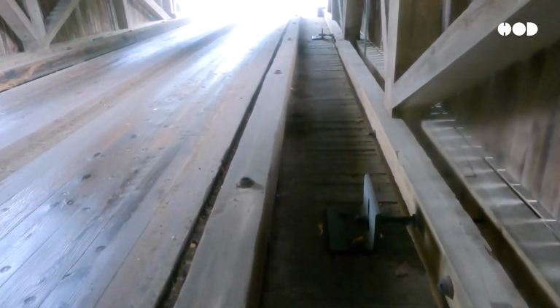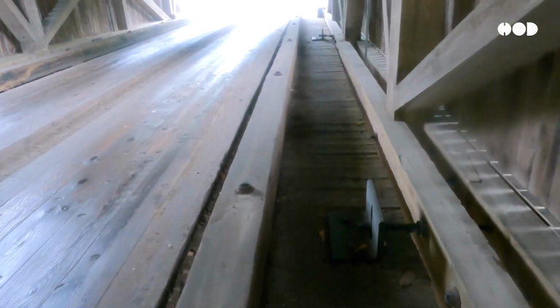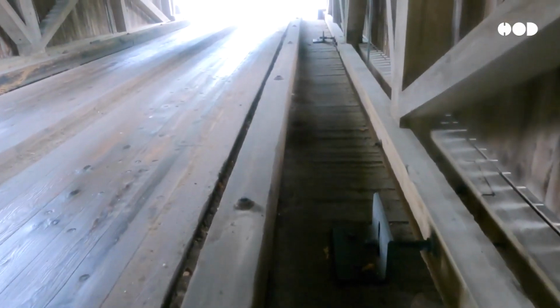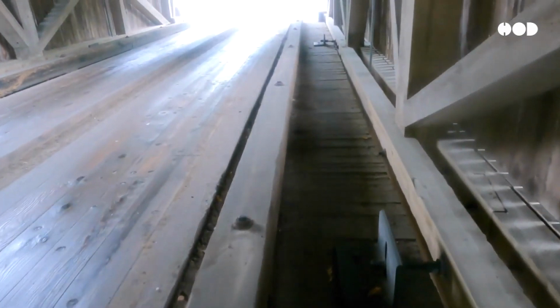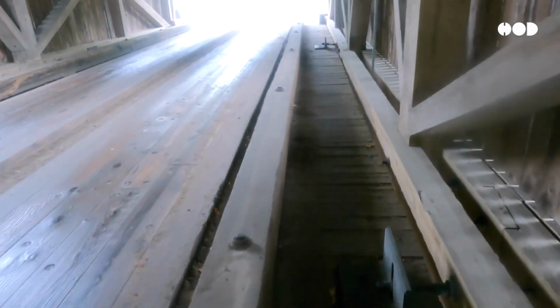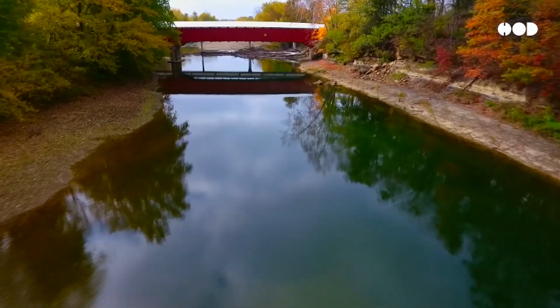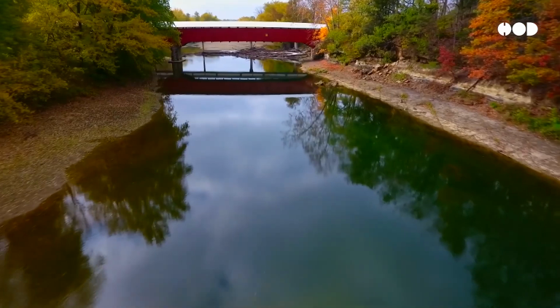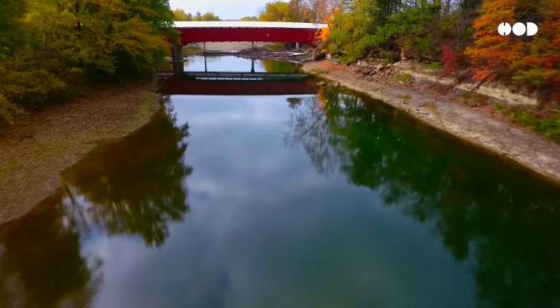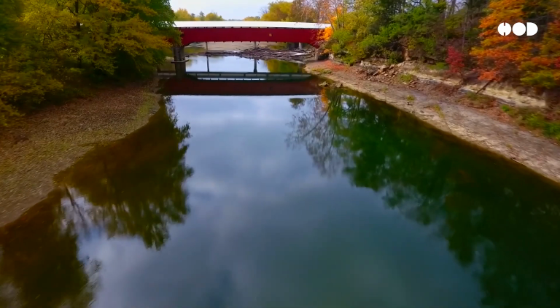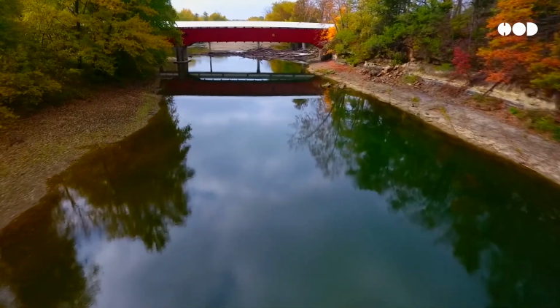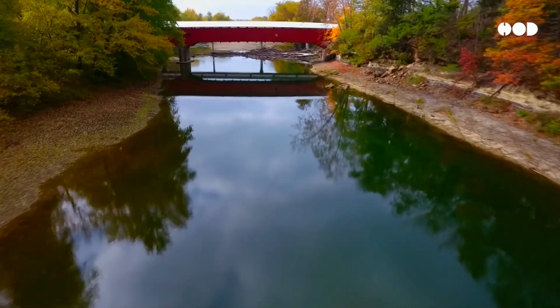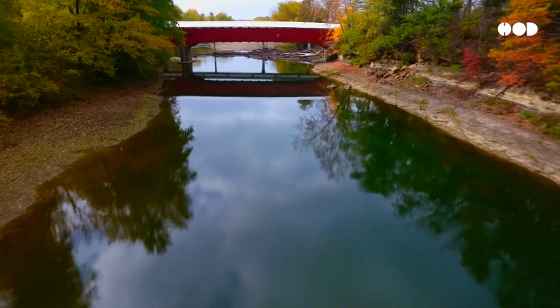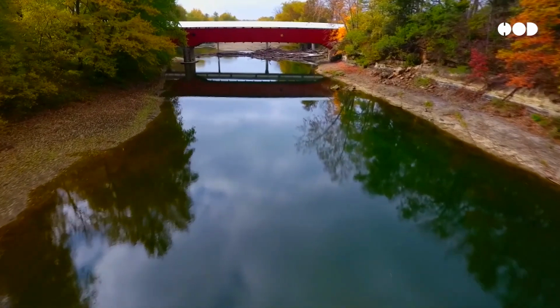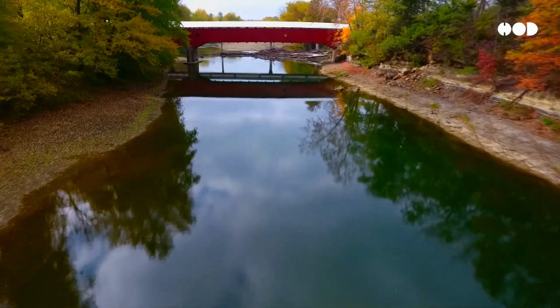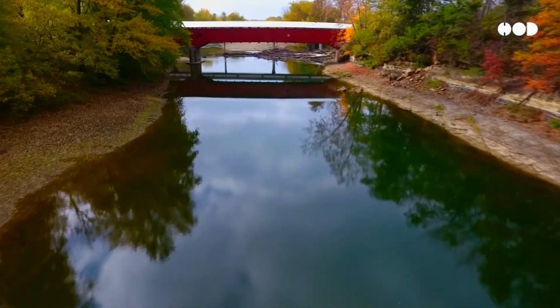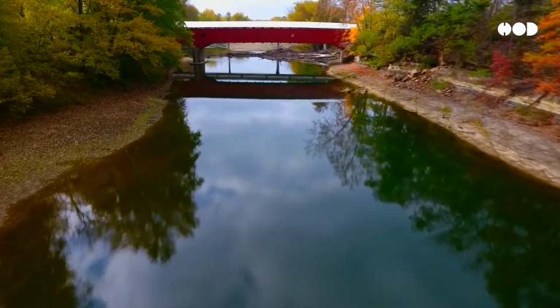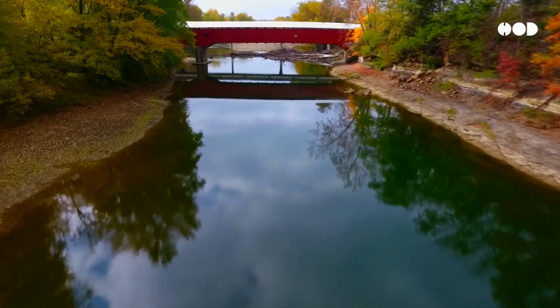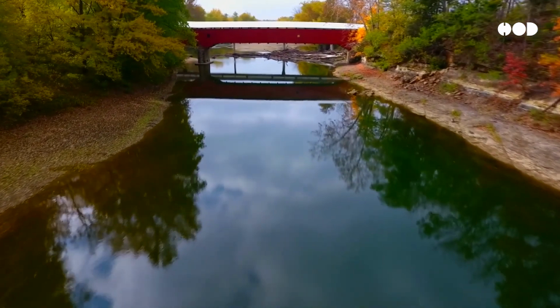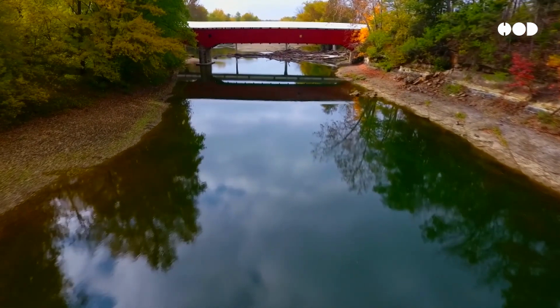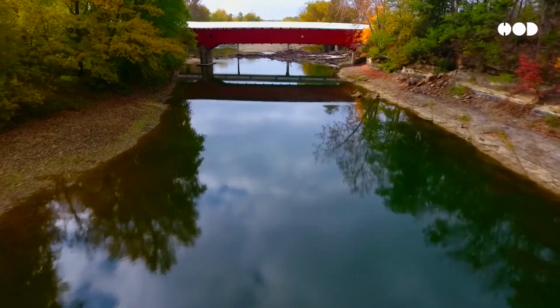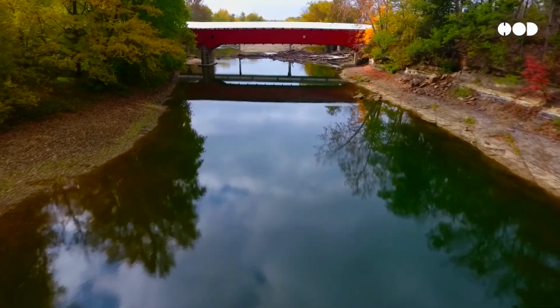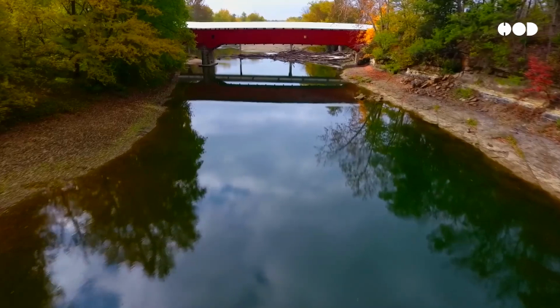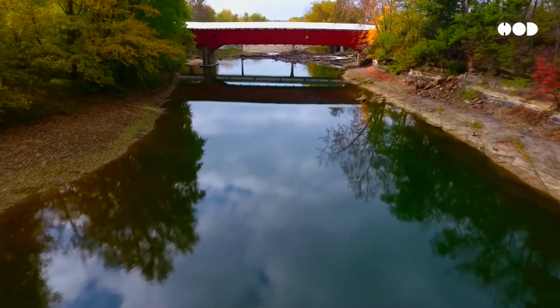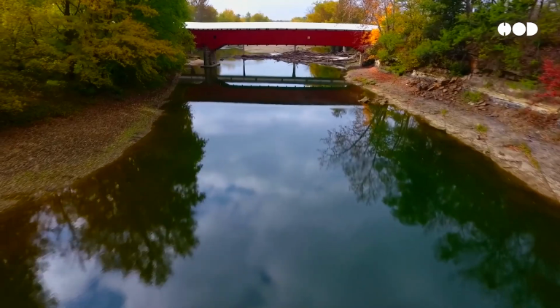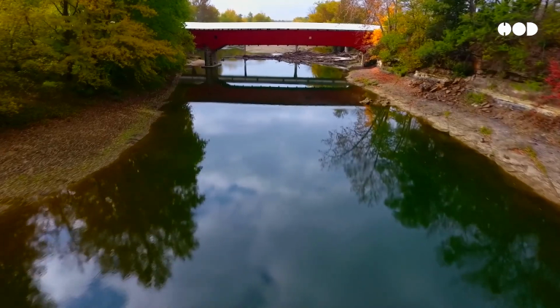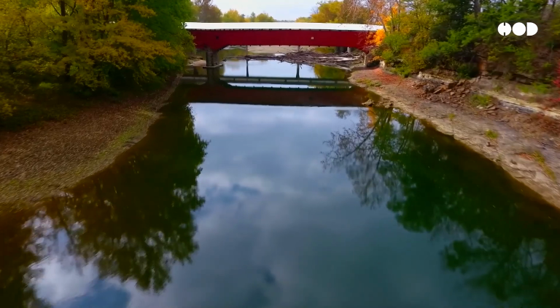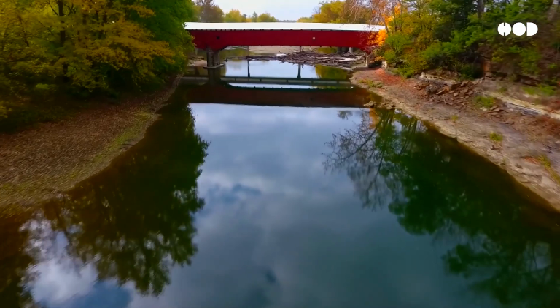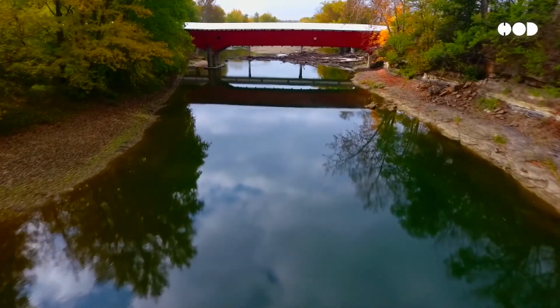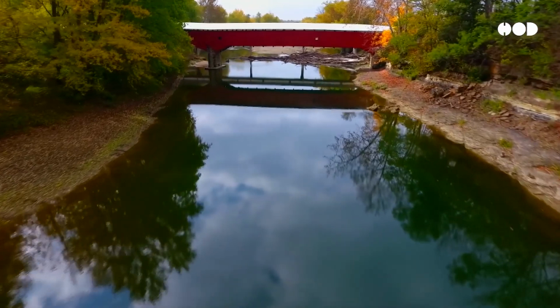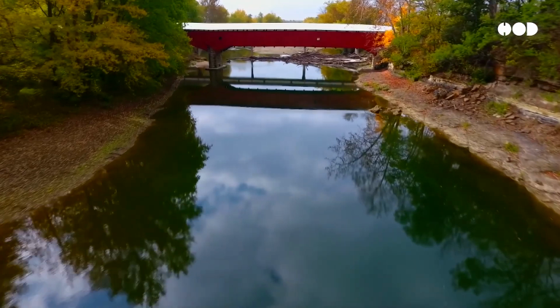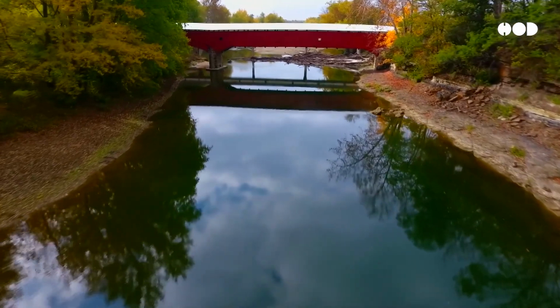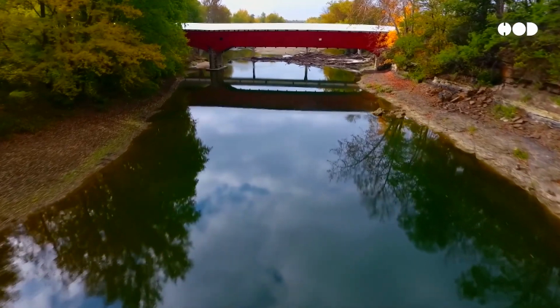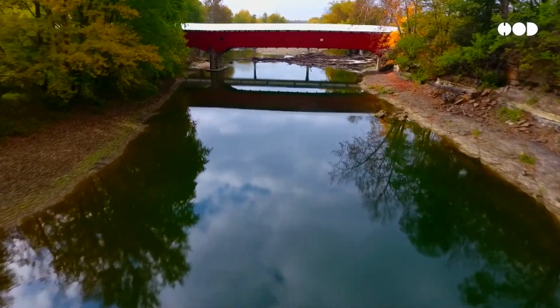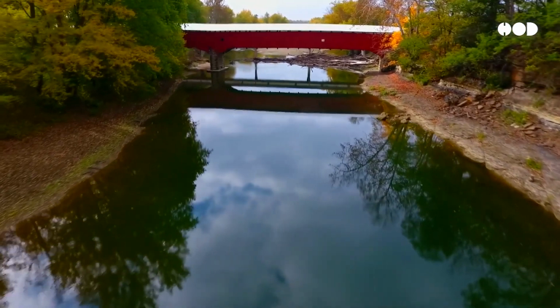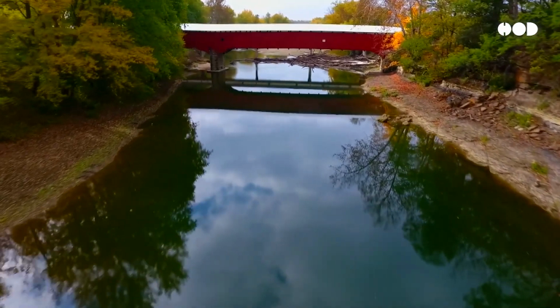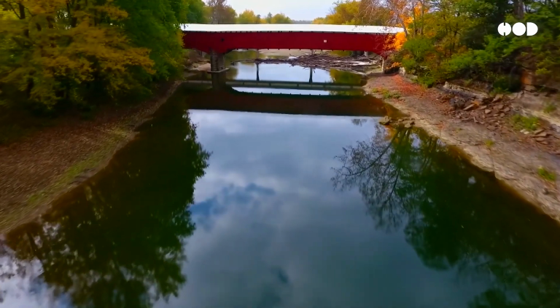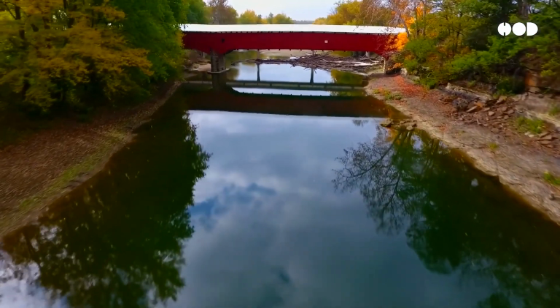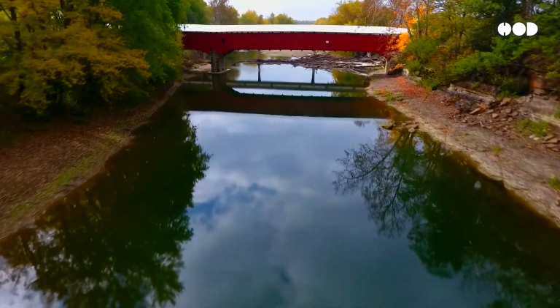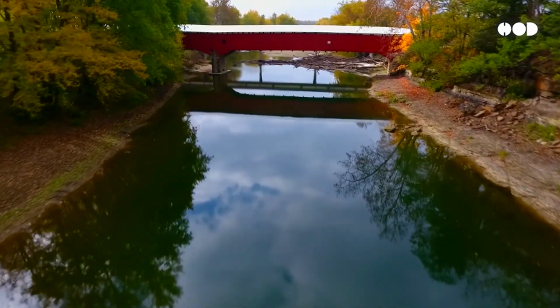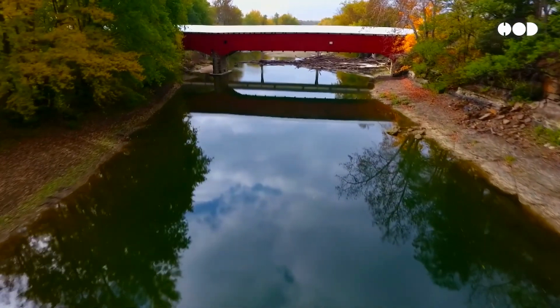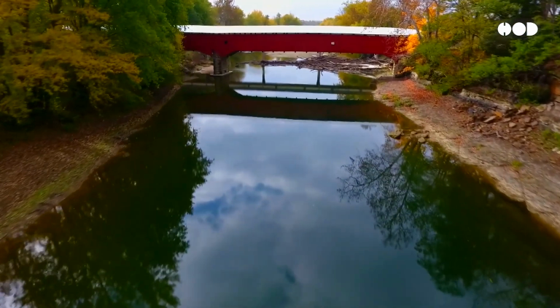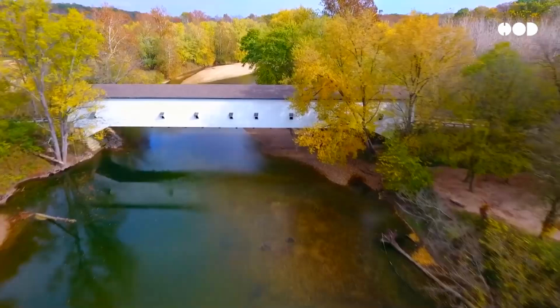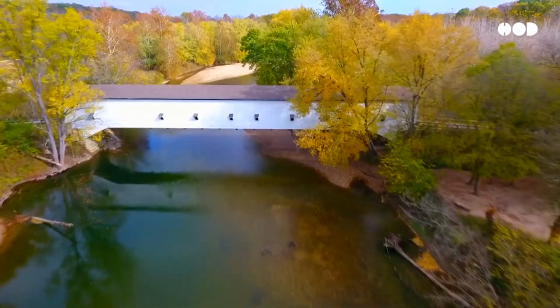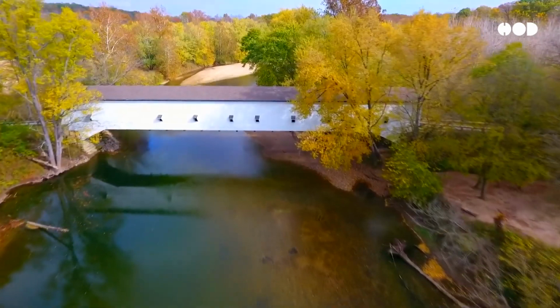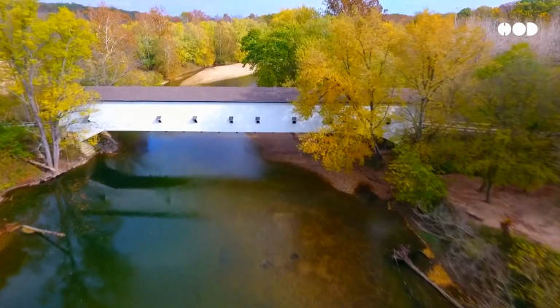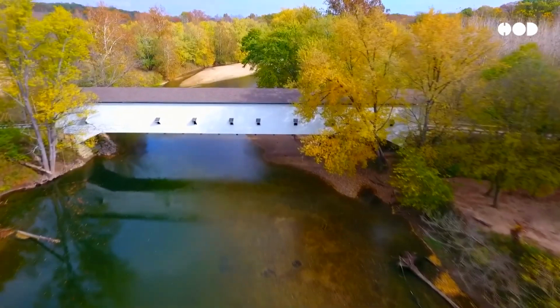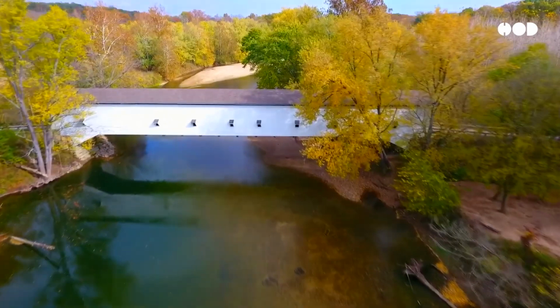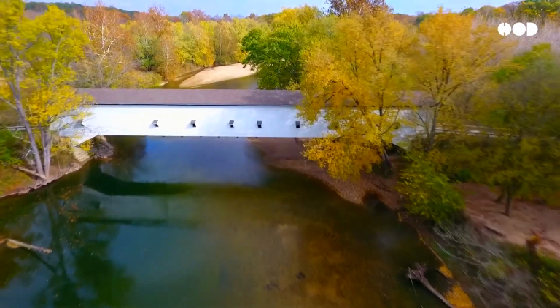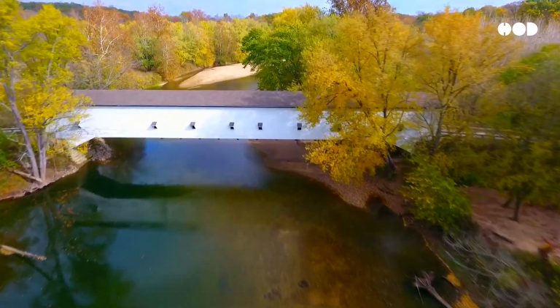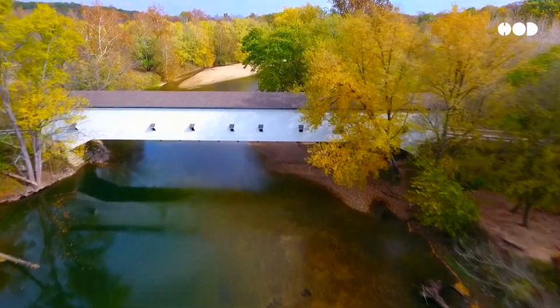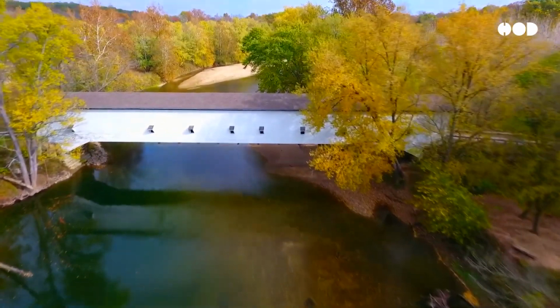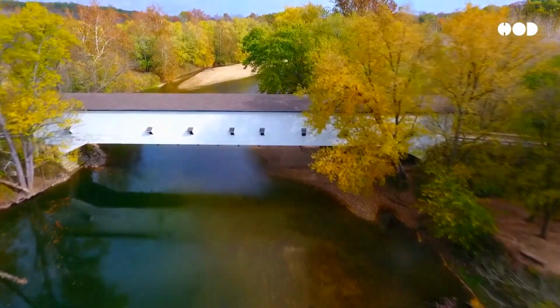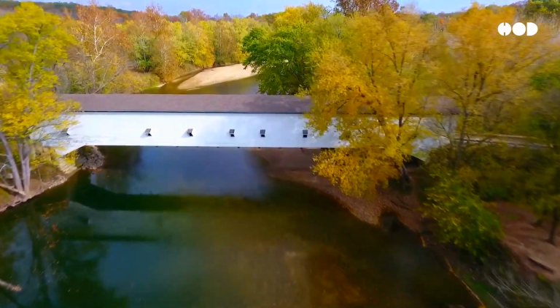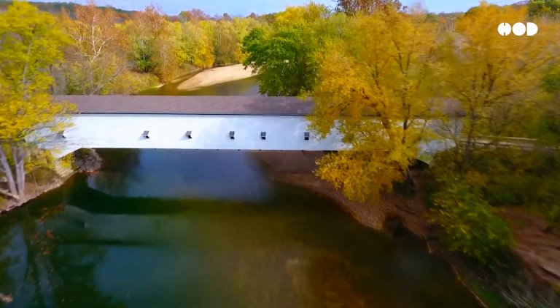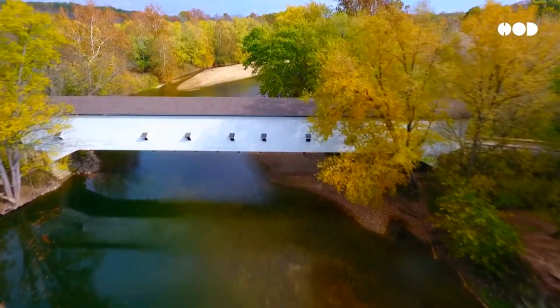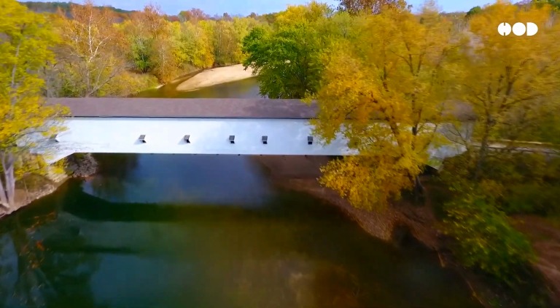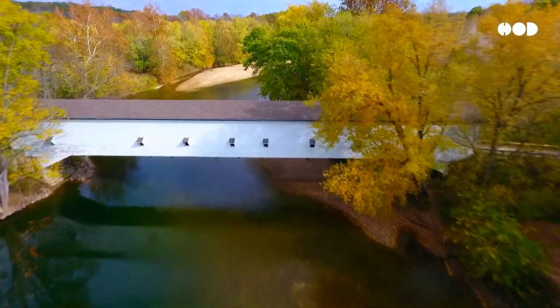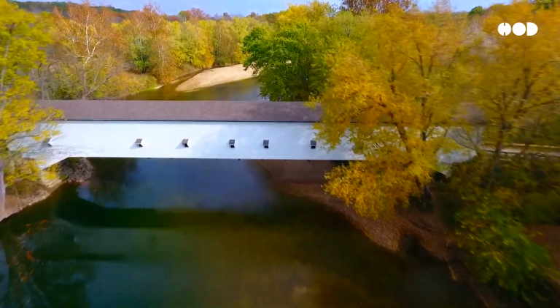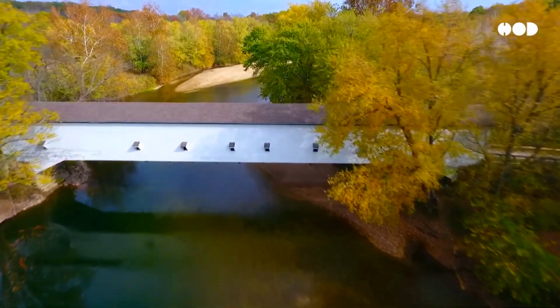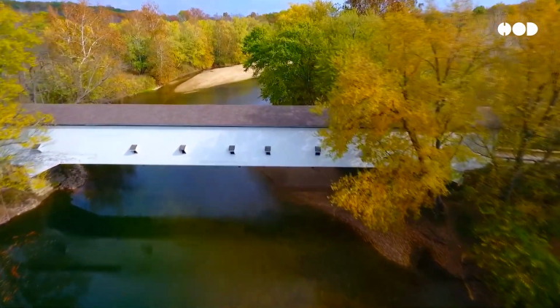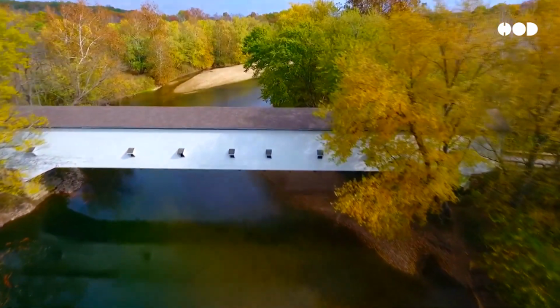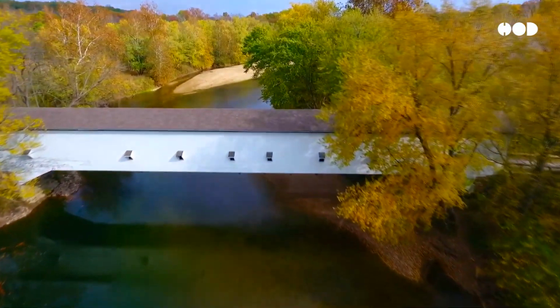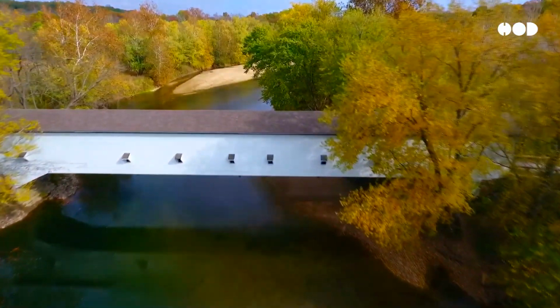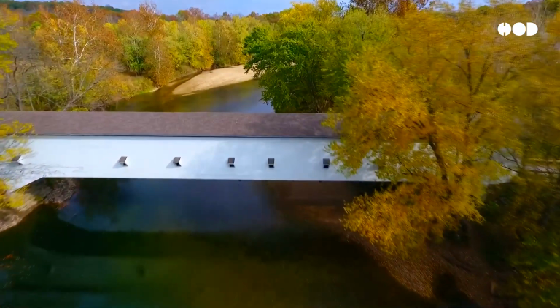Do you have a favorite covered bridge? Let us know in the comments. If you enjoyed this journey into design history, don't forget to like and subscribe for more fascinating stories from the world of design. Thanks for watching.